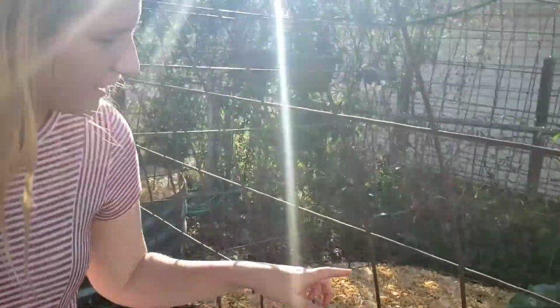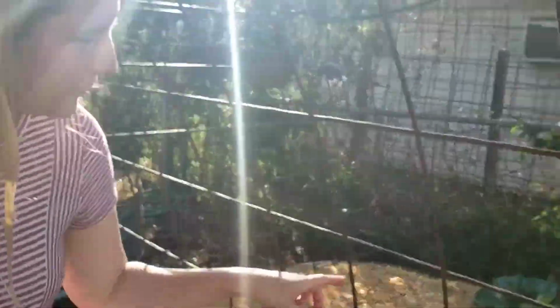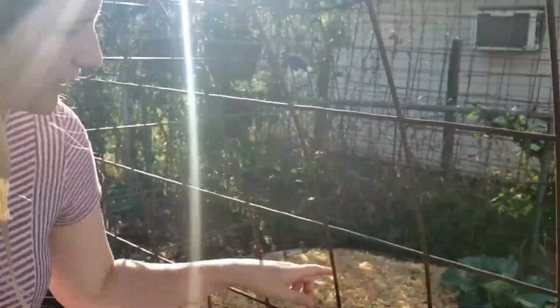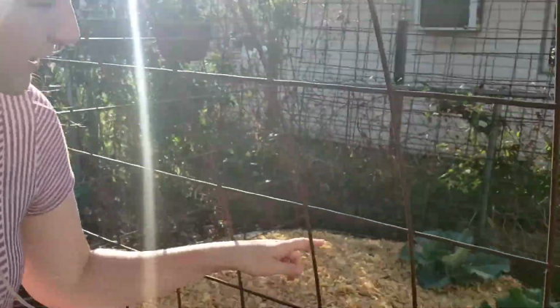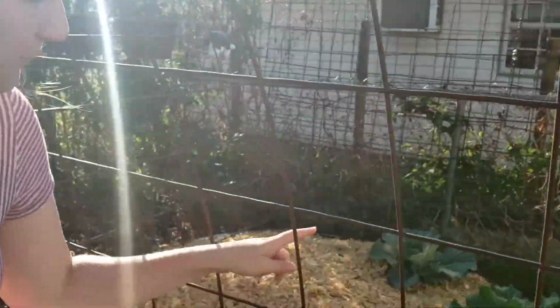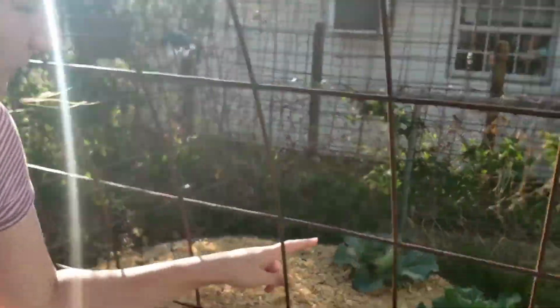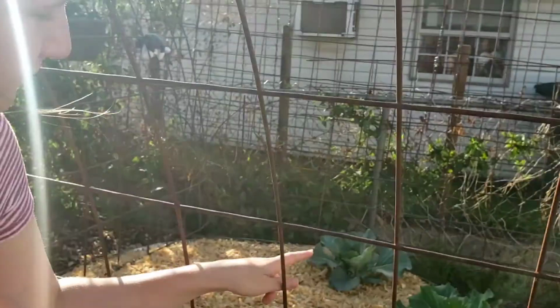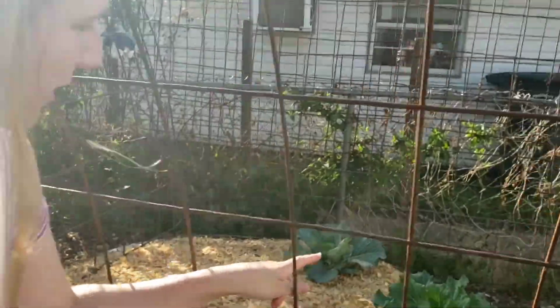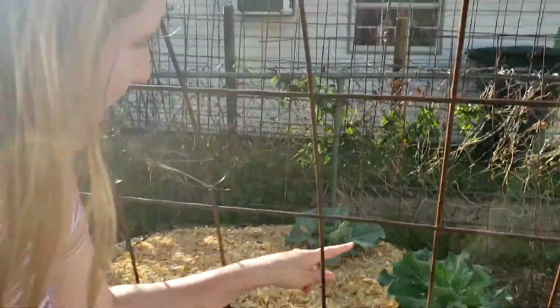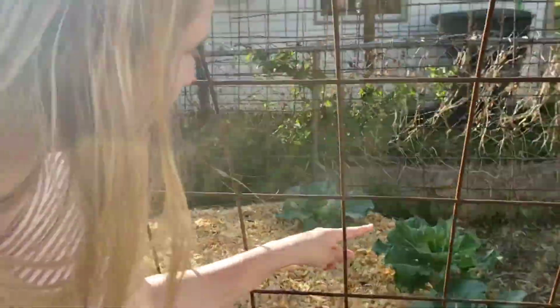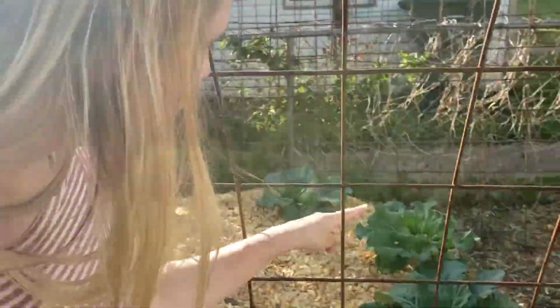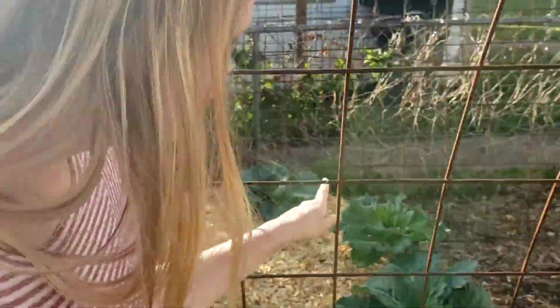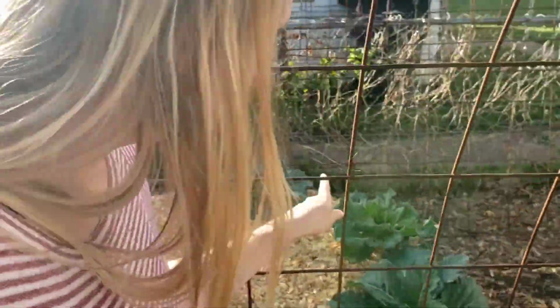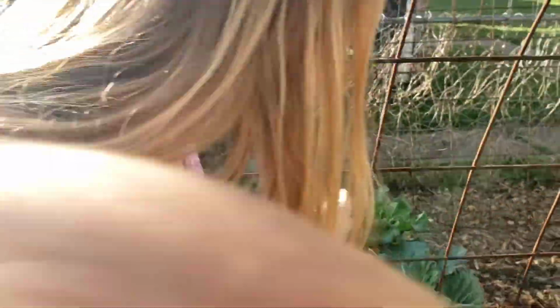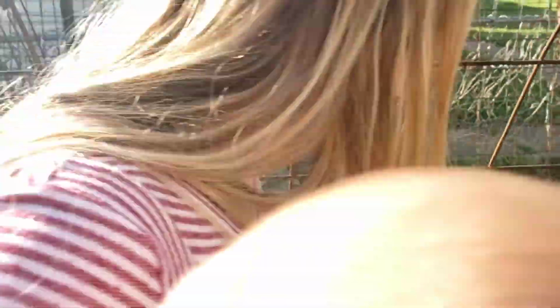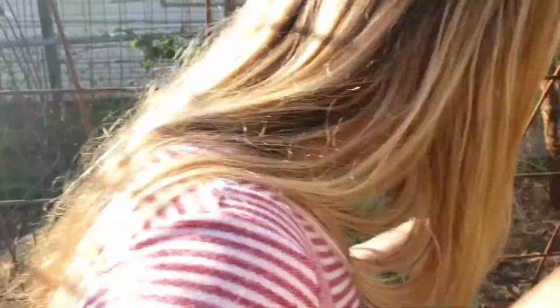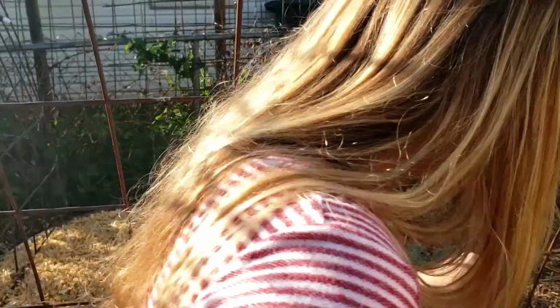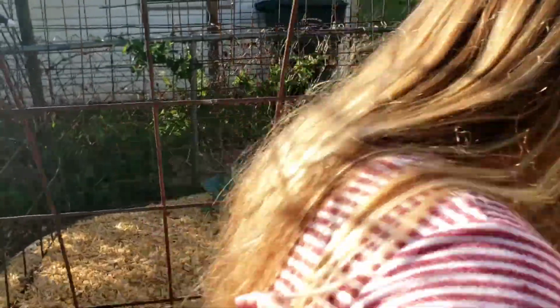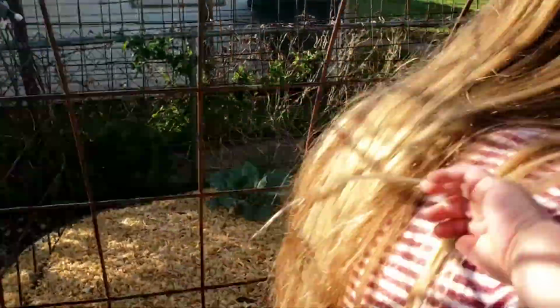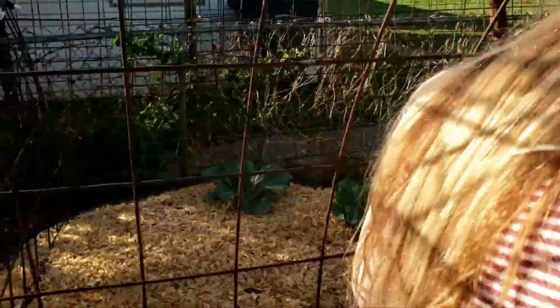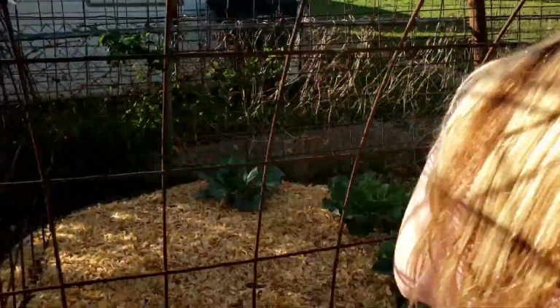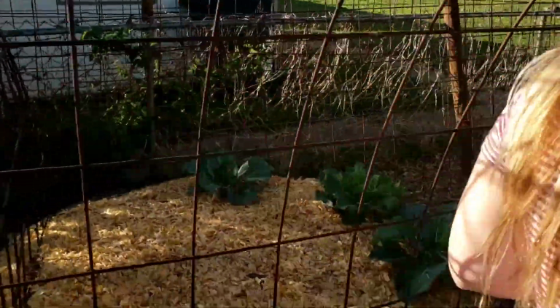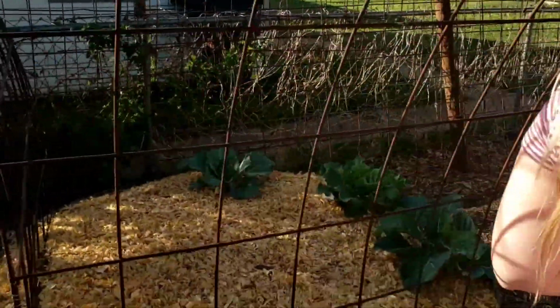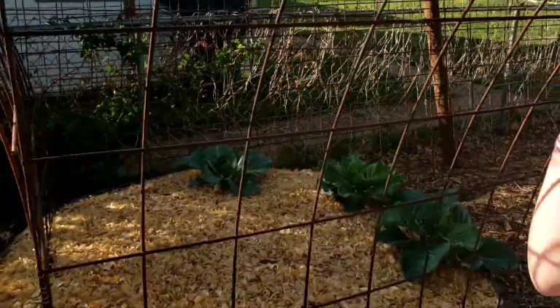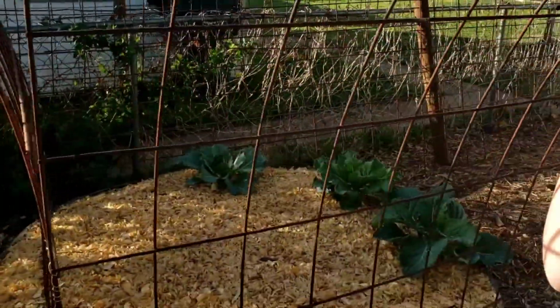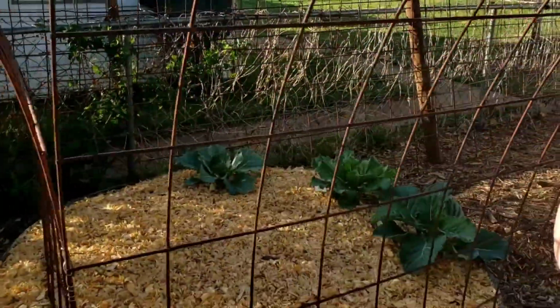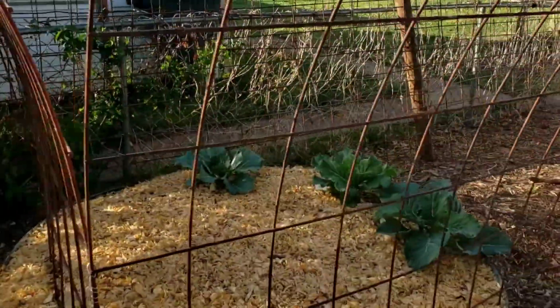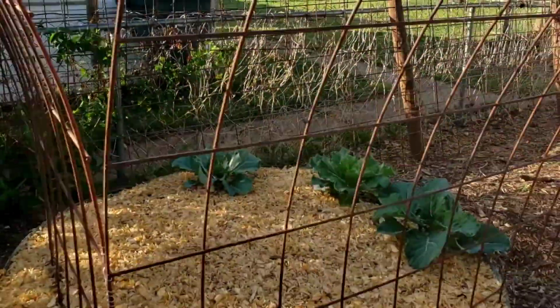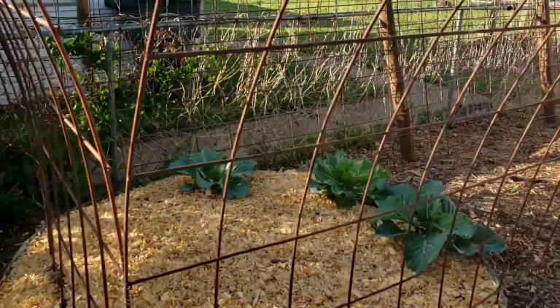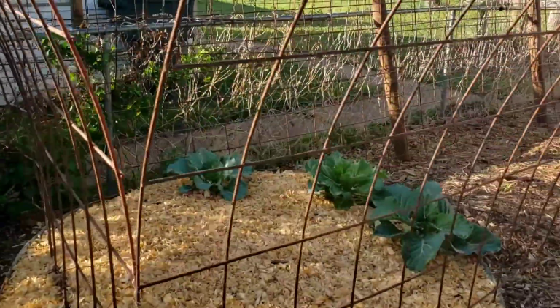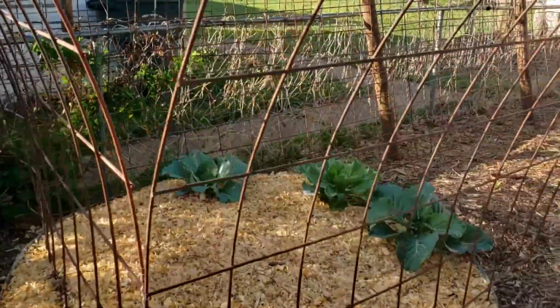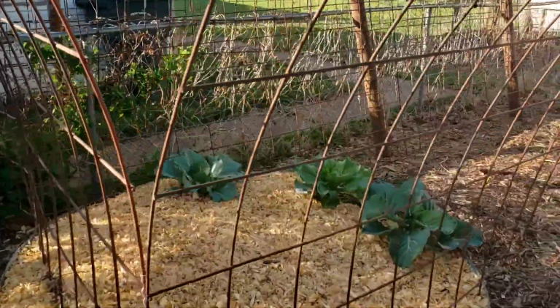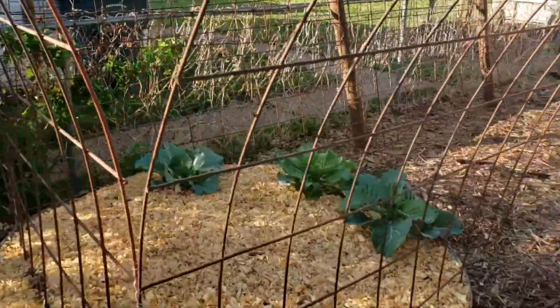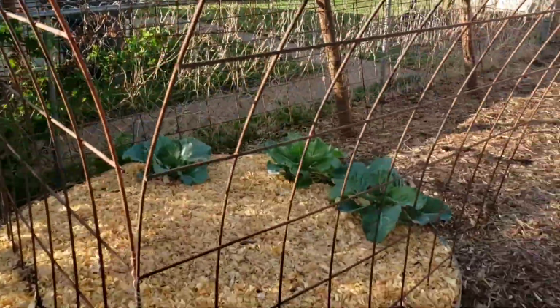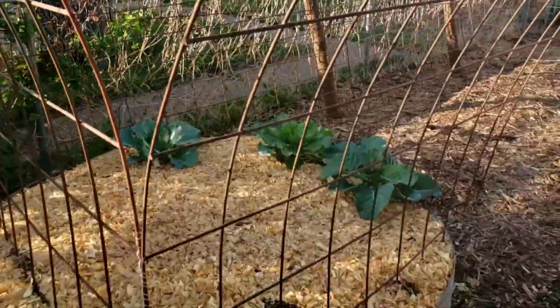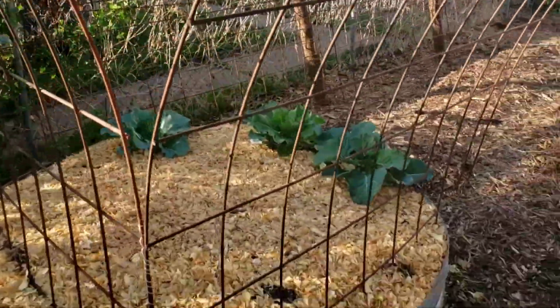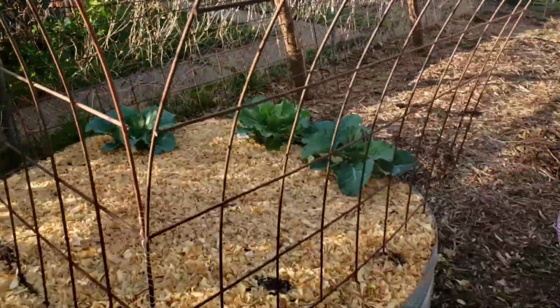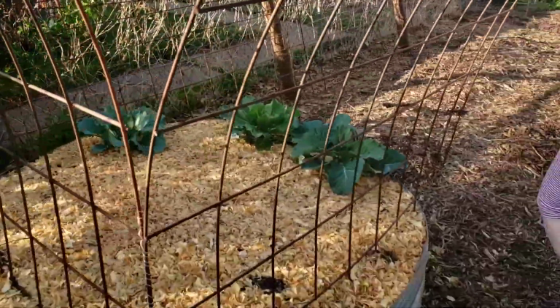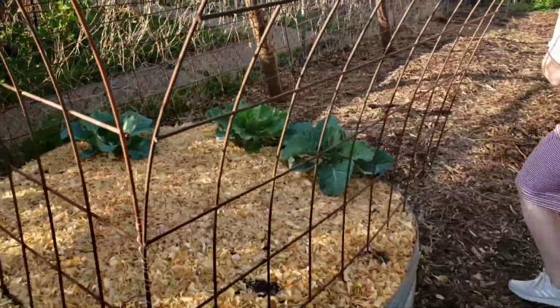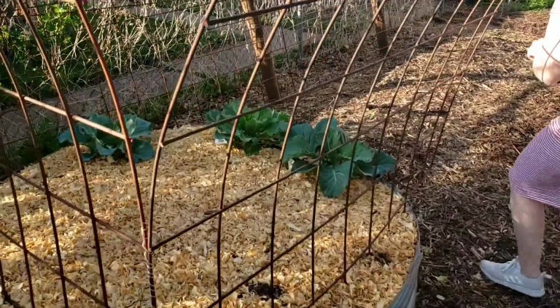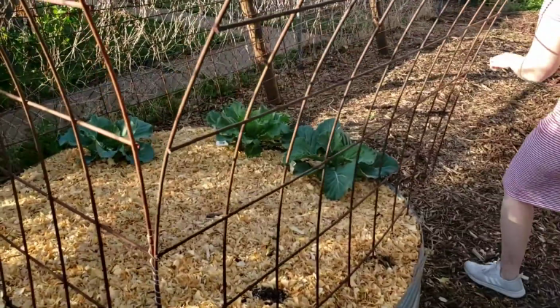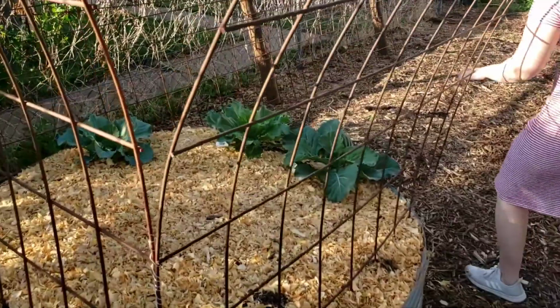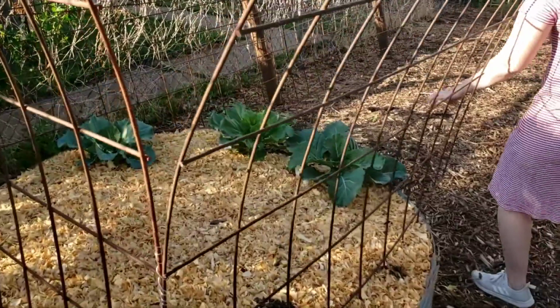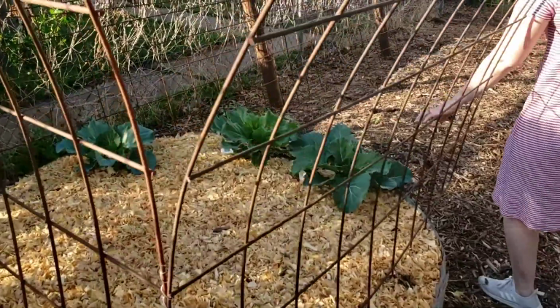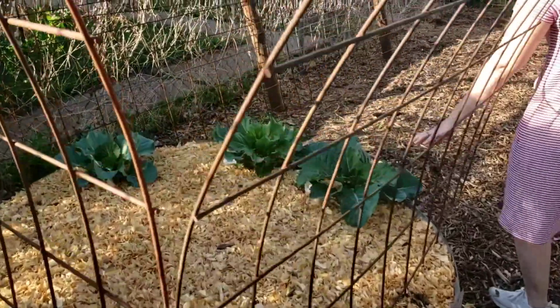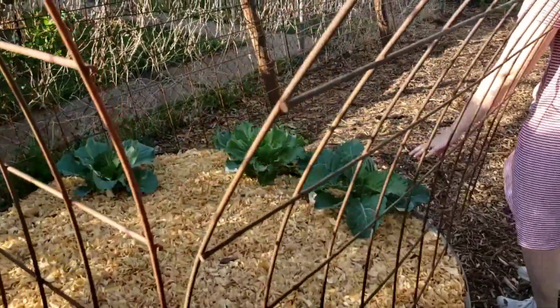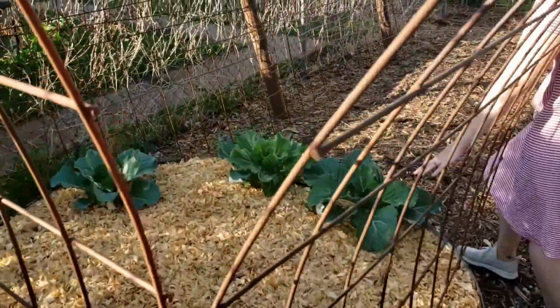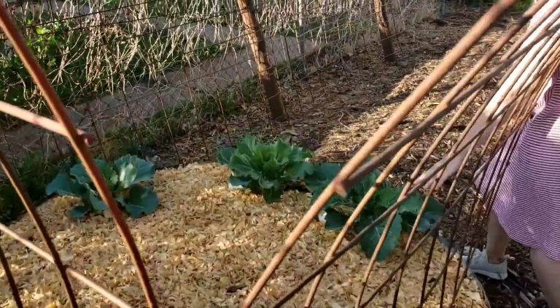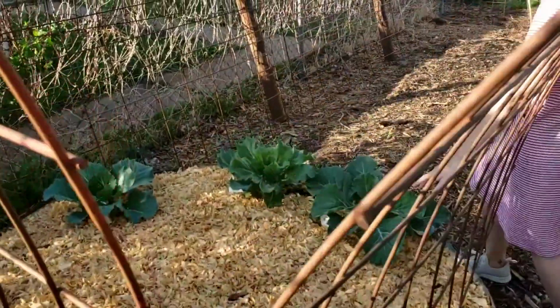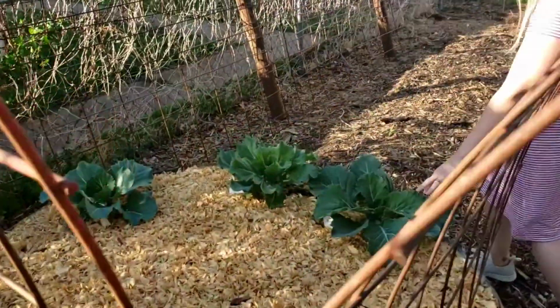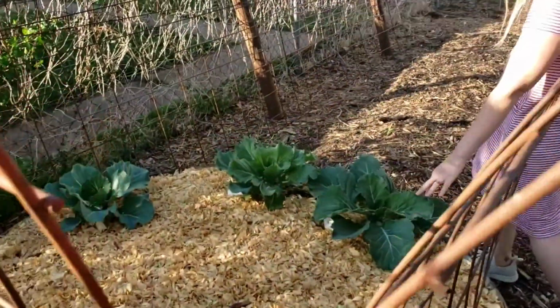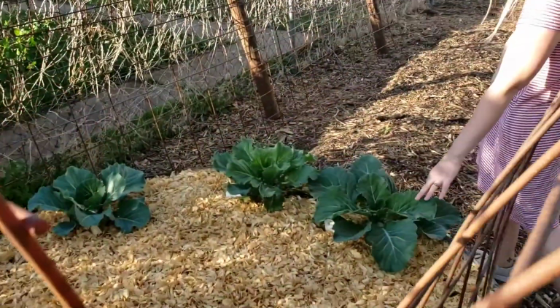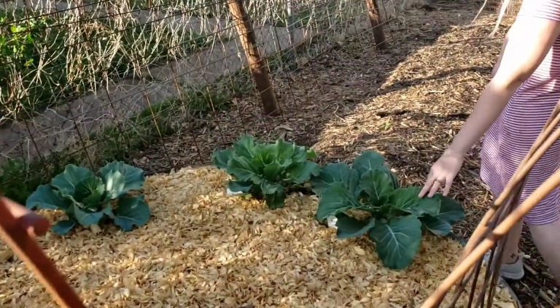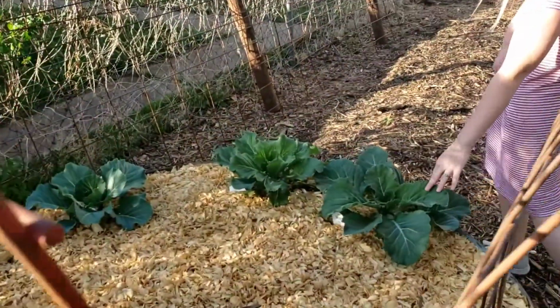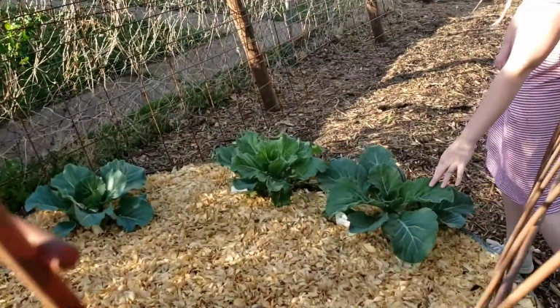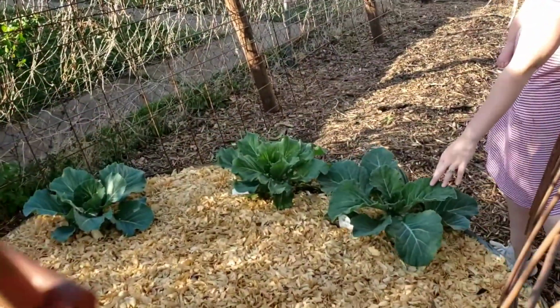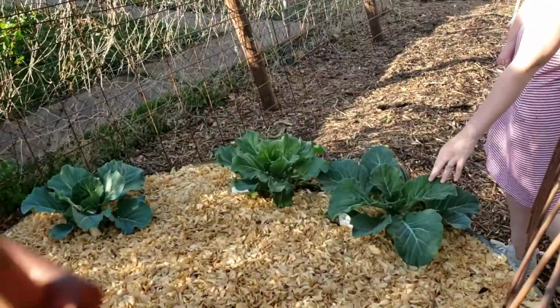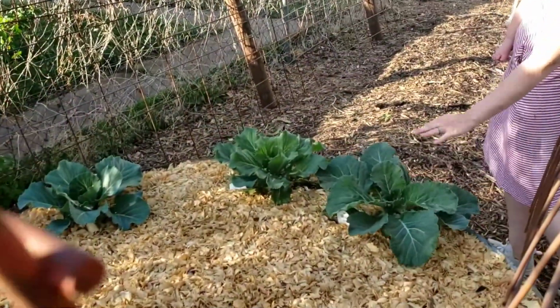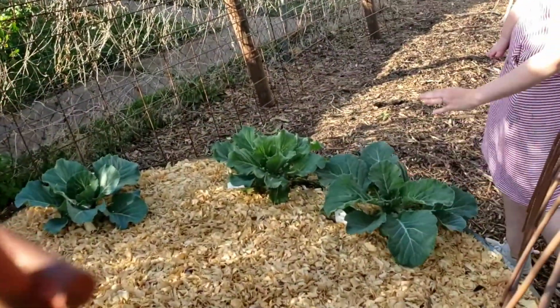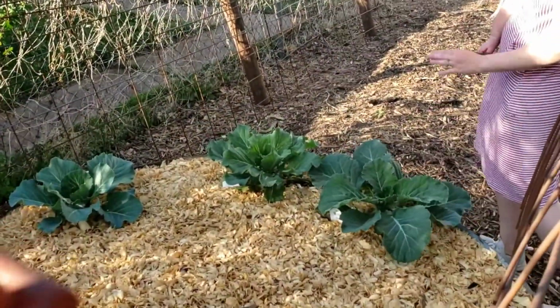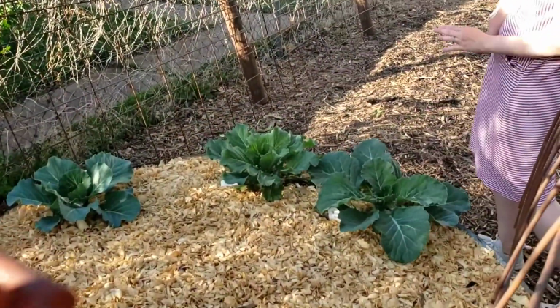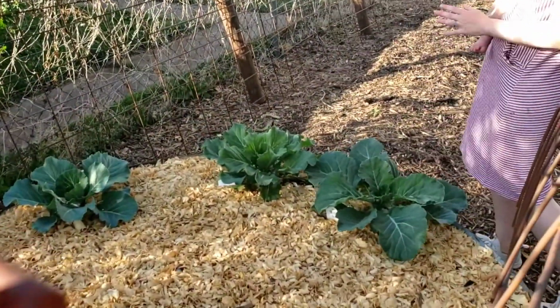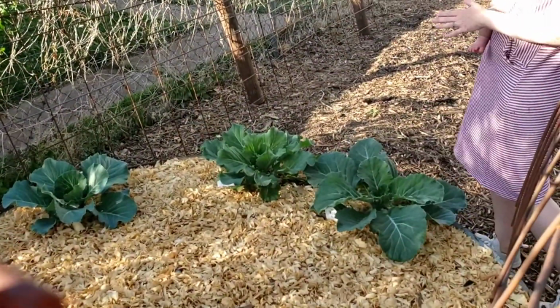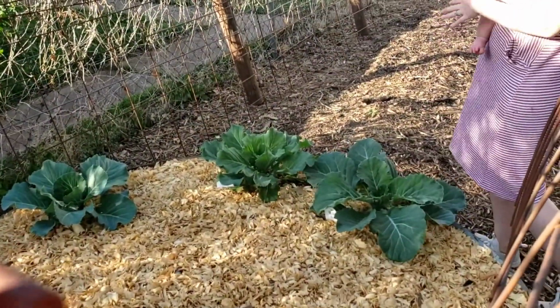Over here, we've got three little collard green plants. We love greens. We just picked them up at the store and they're doing really well.